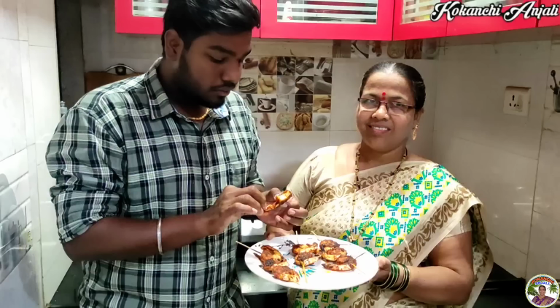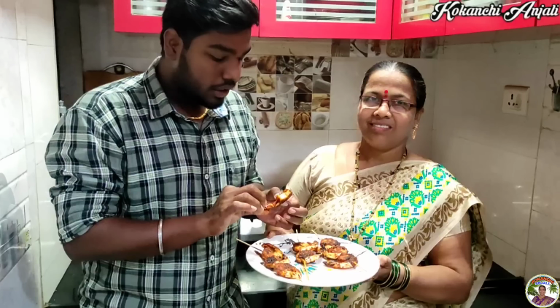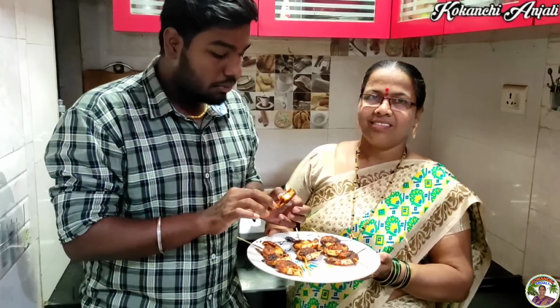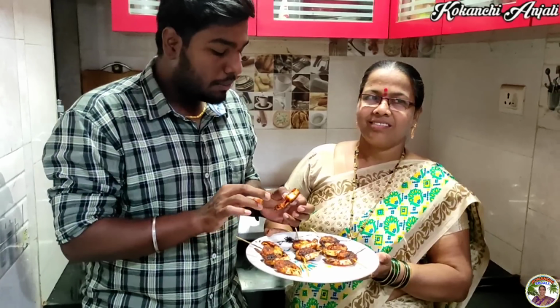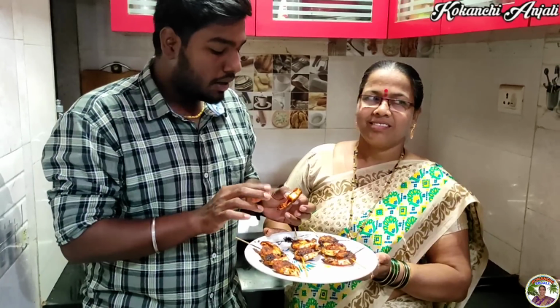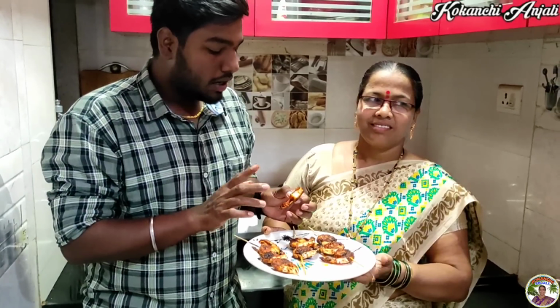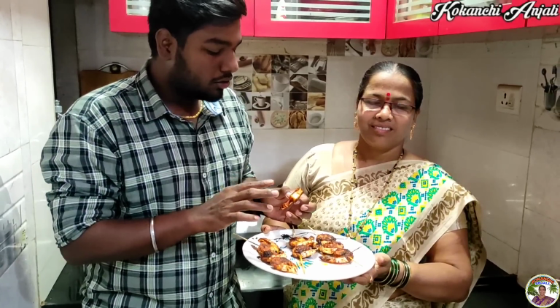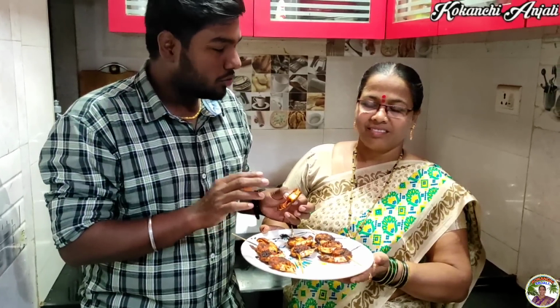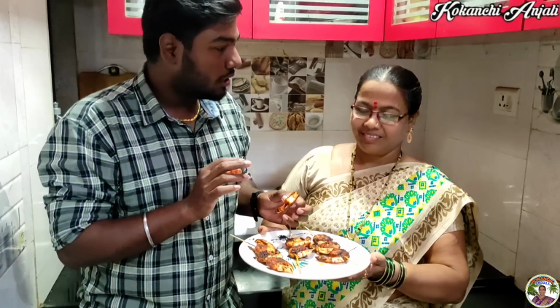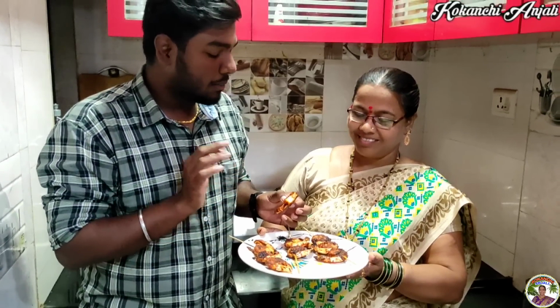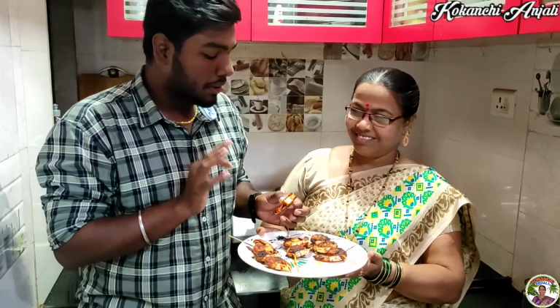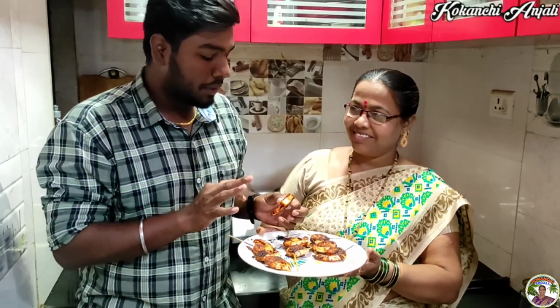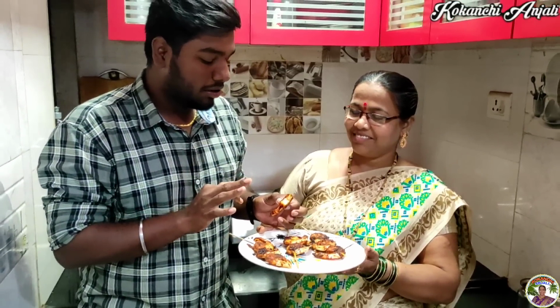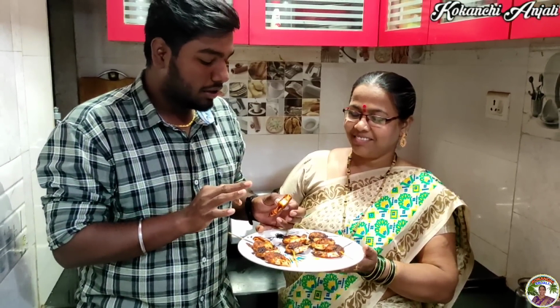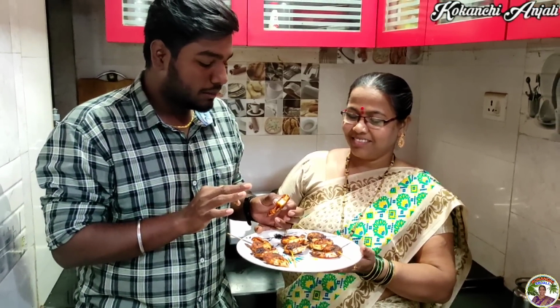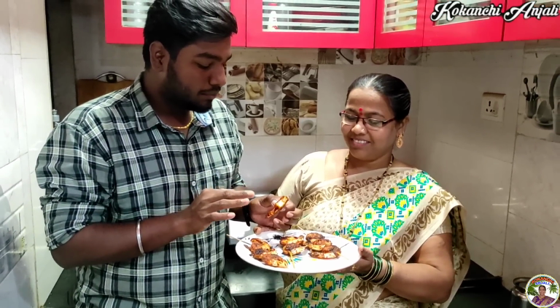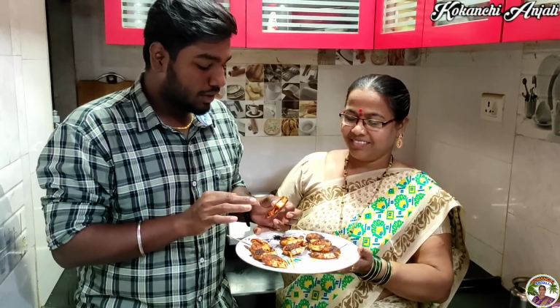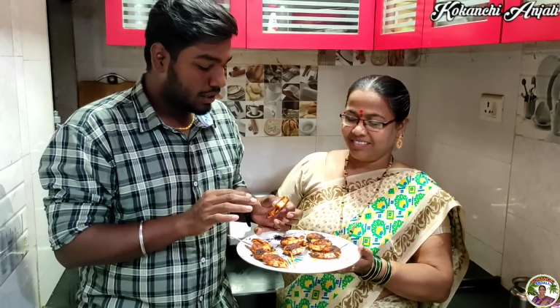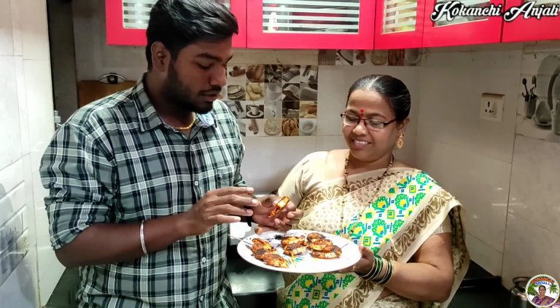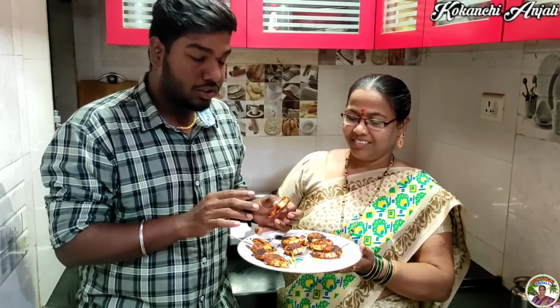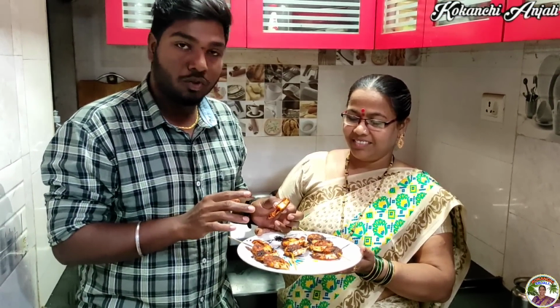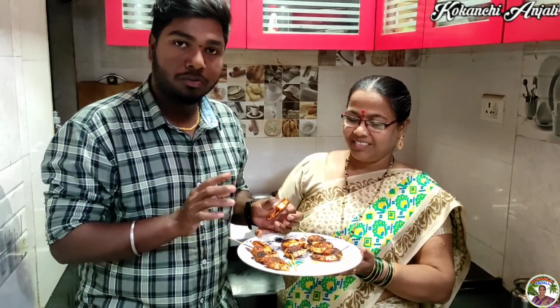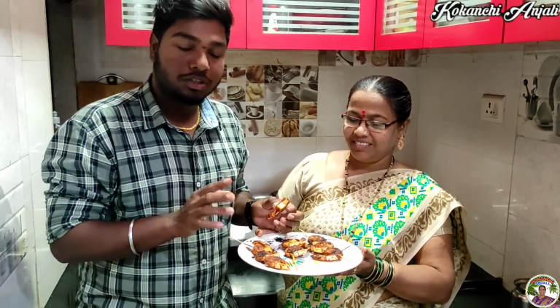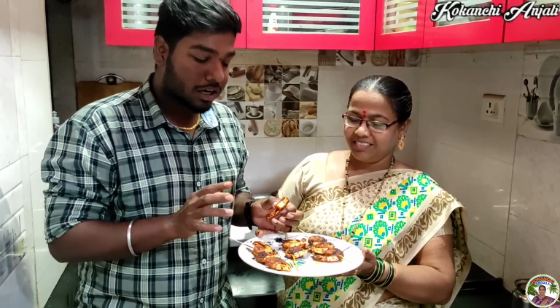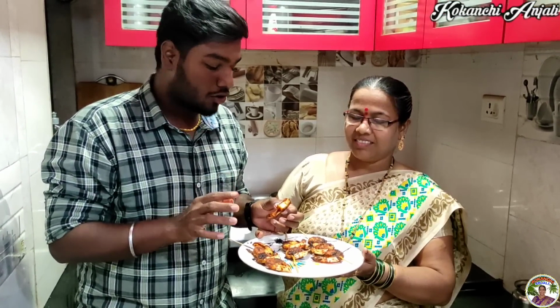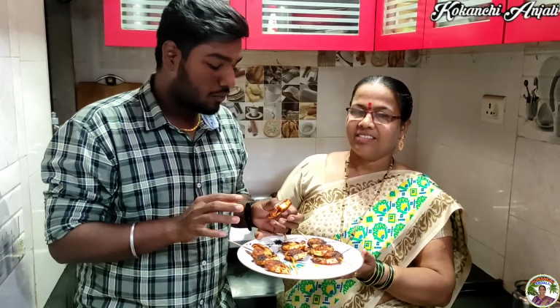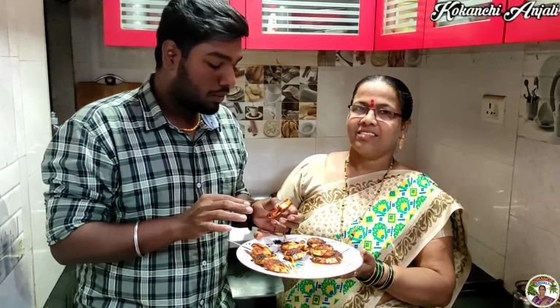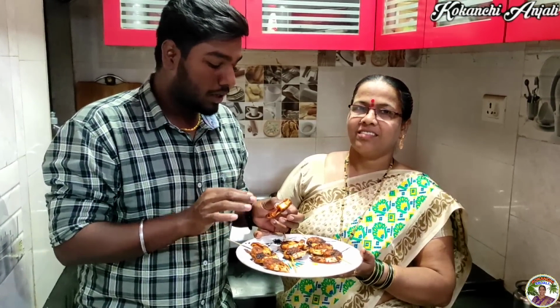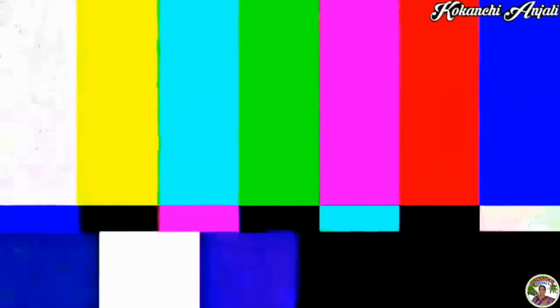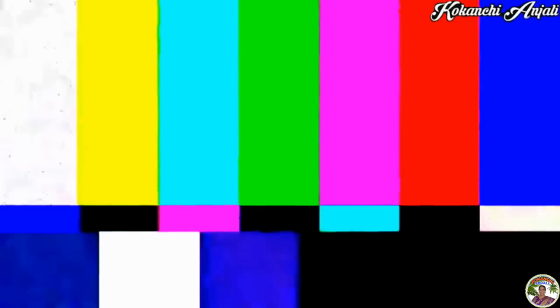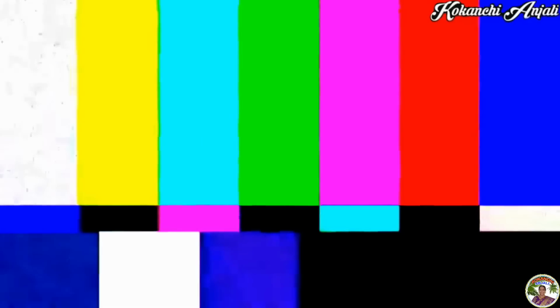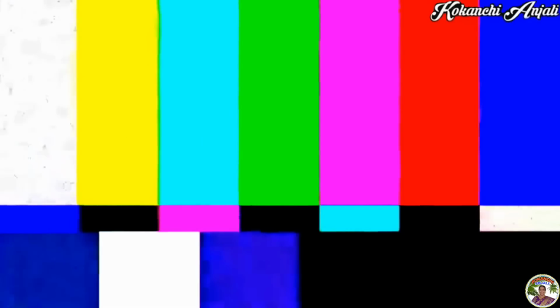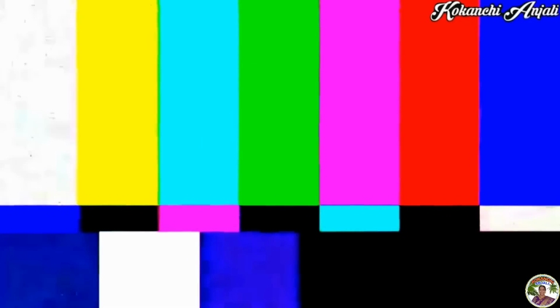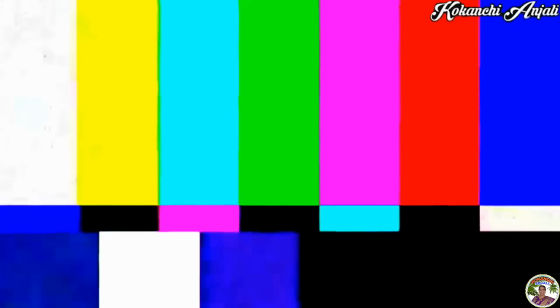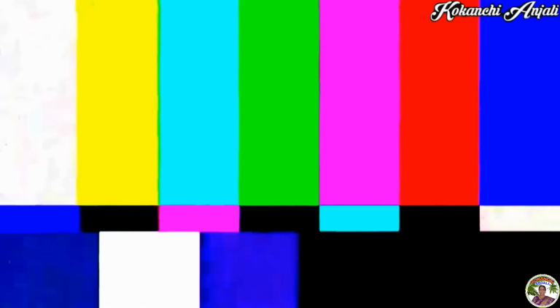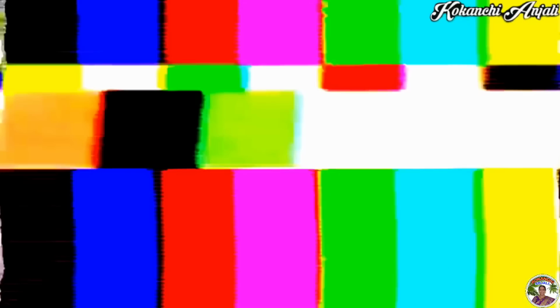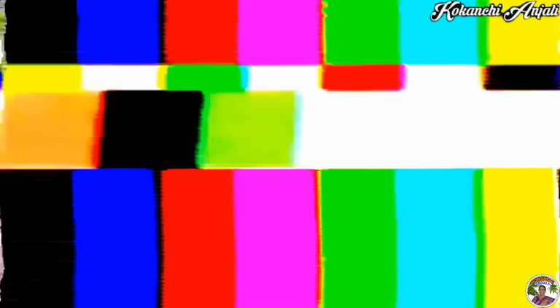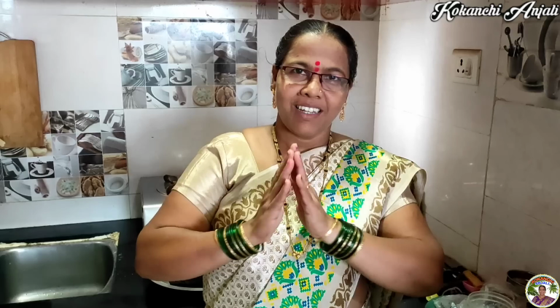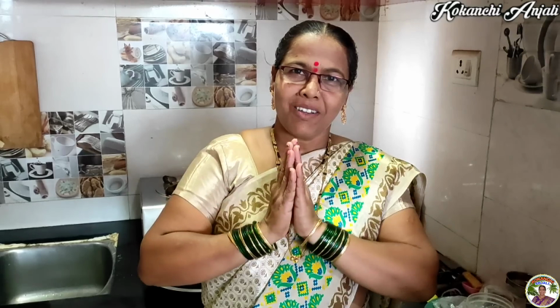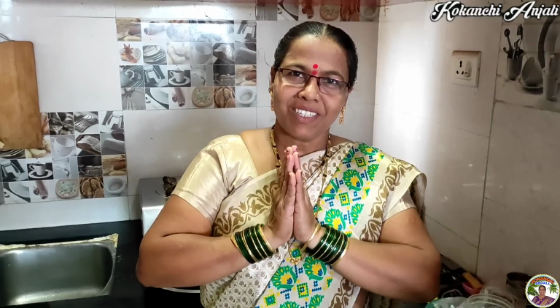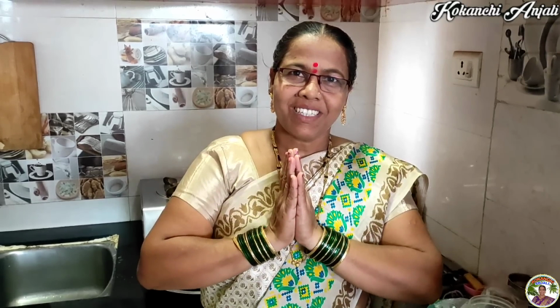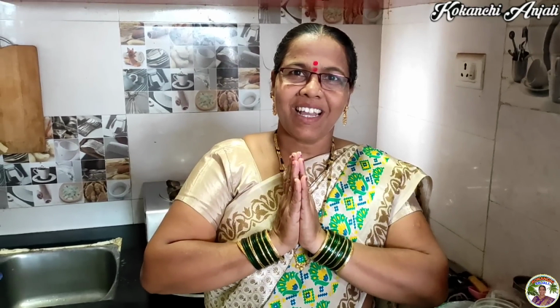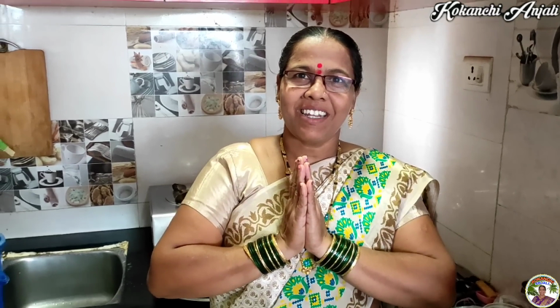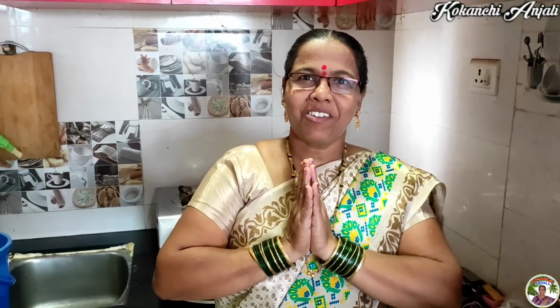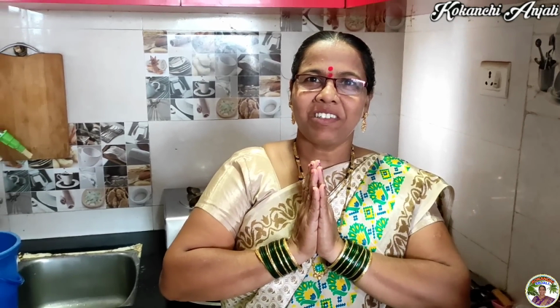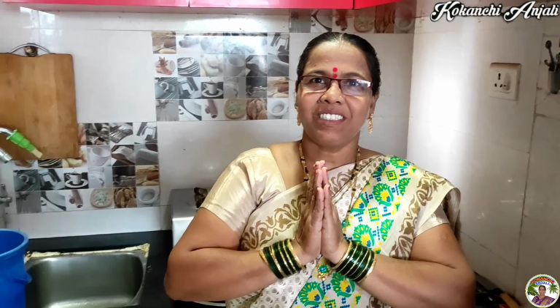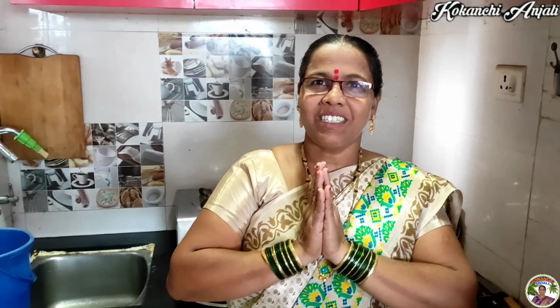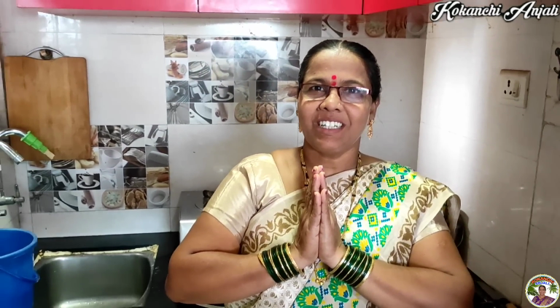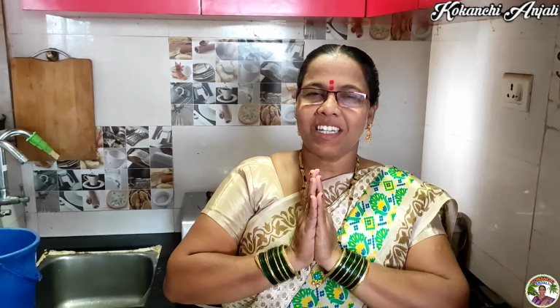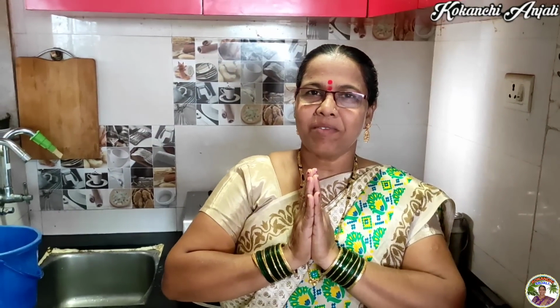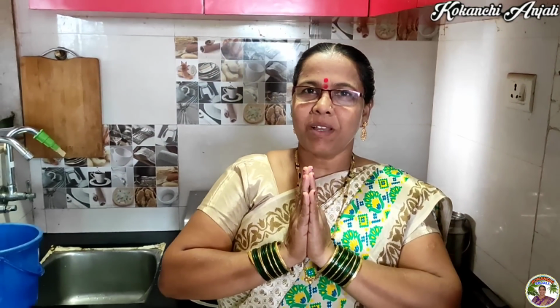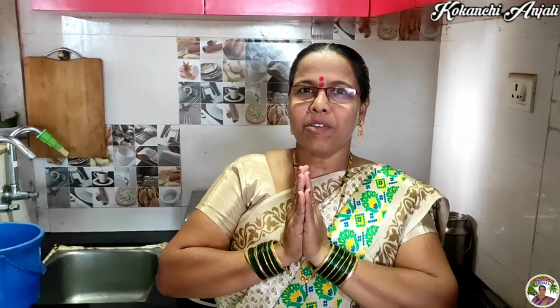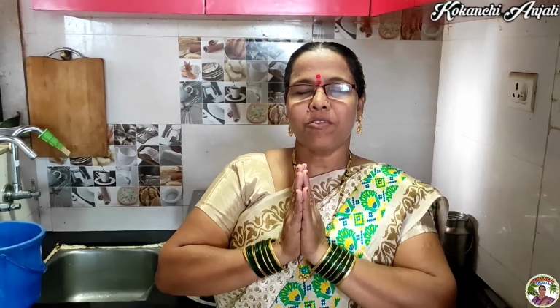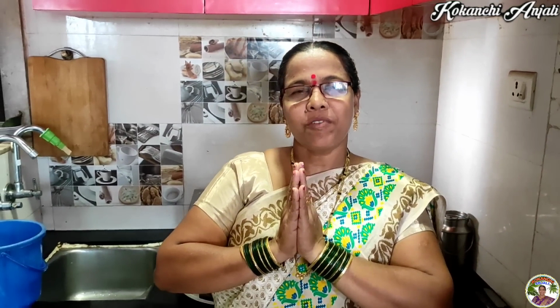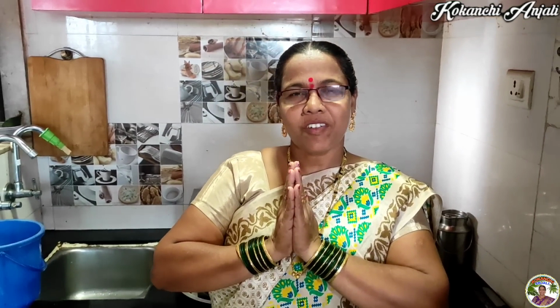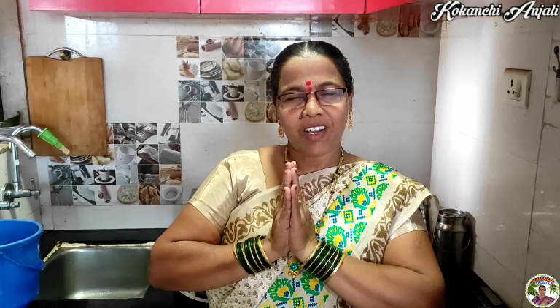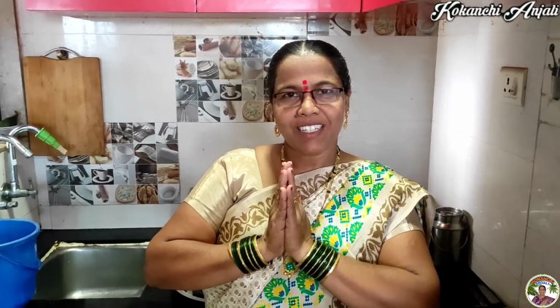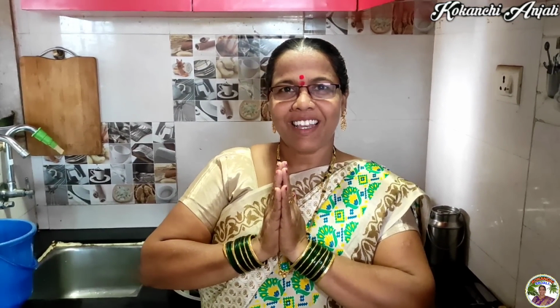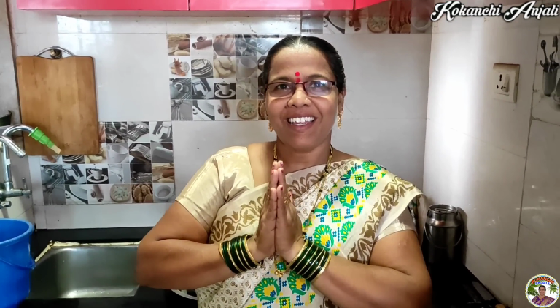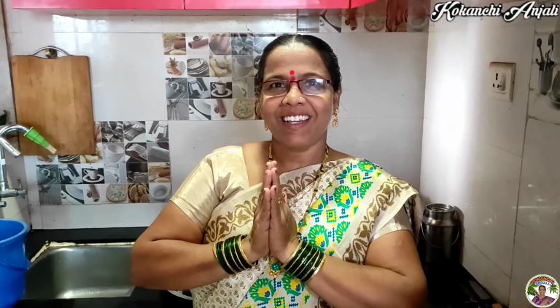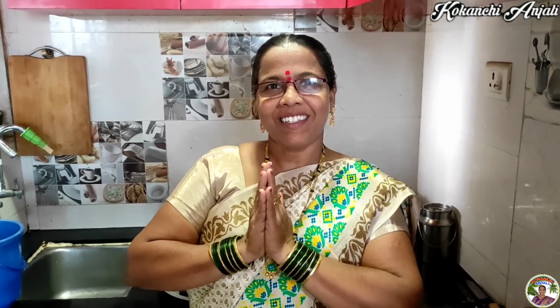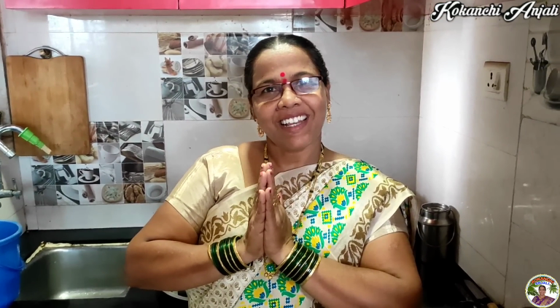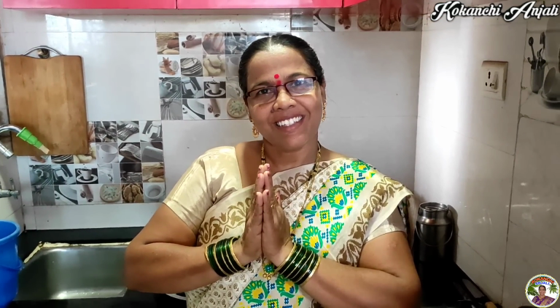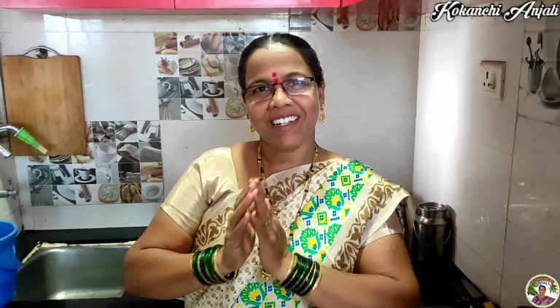Are you ready? Hey, mom. Hello, my name is Haakawa. How are you?